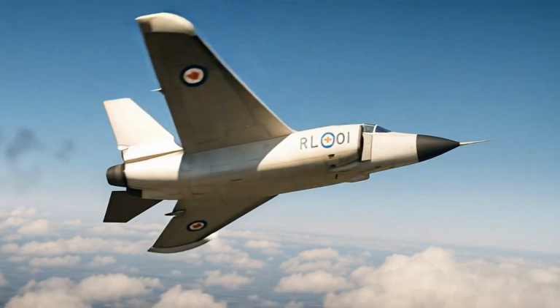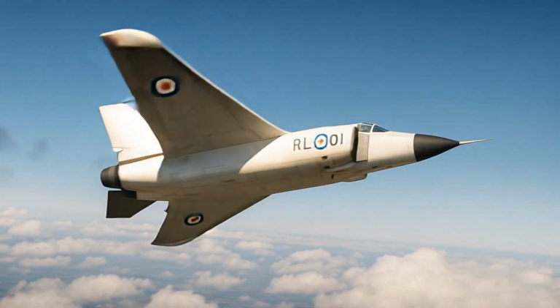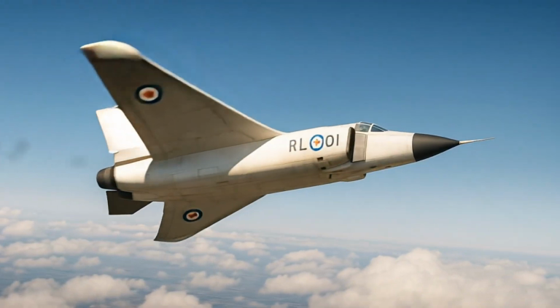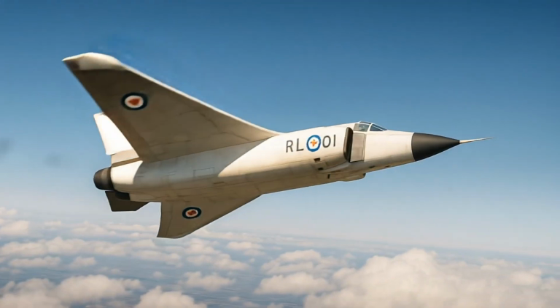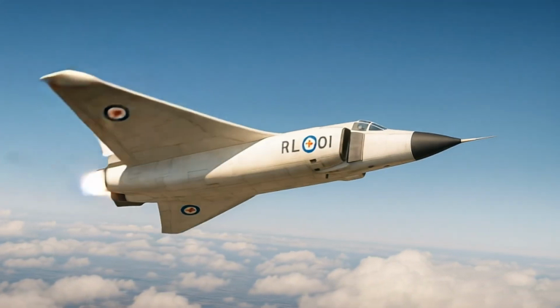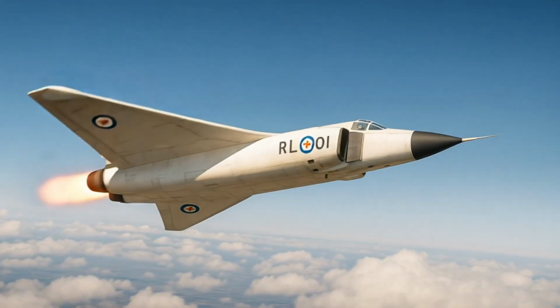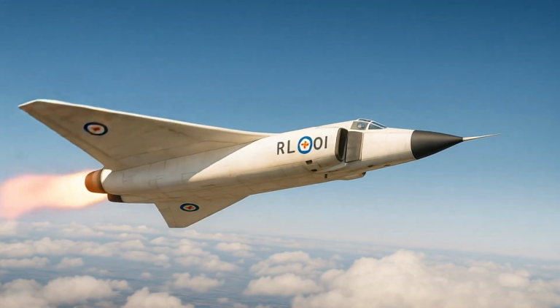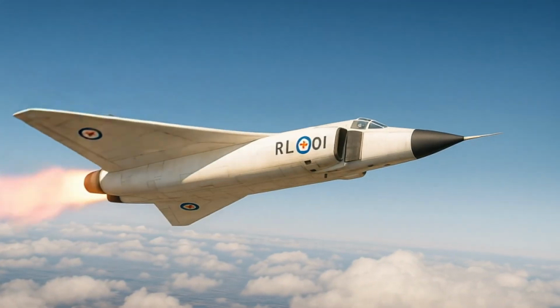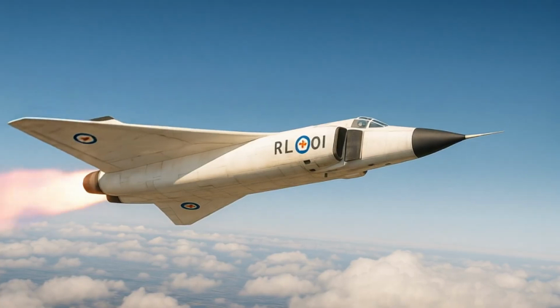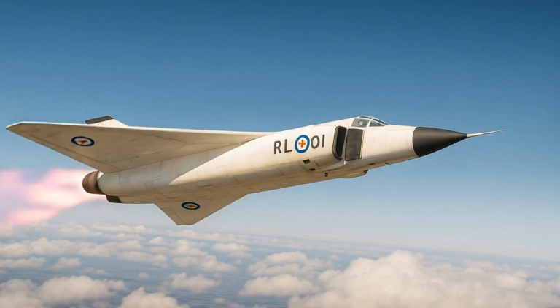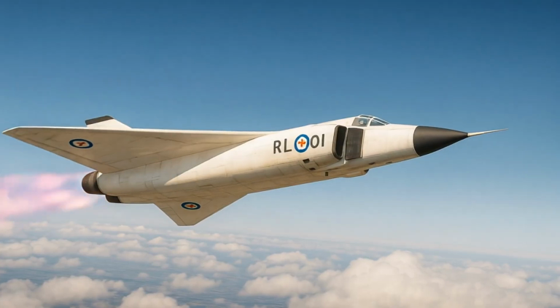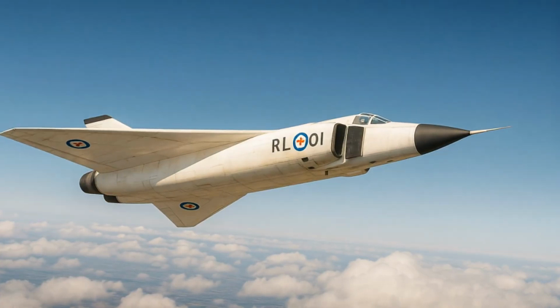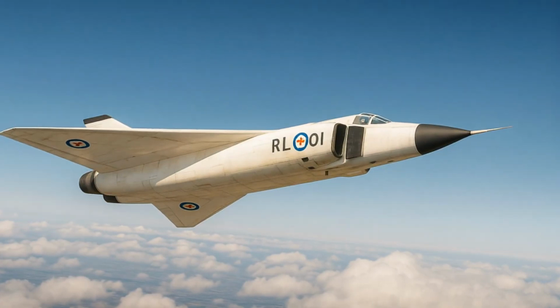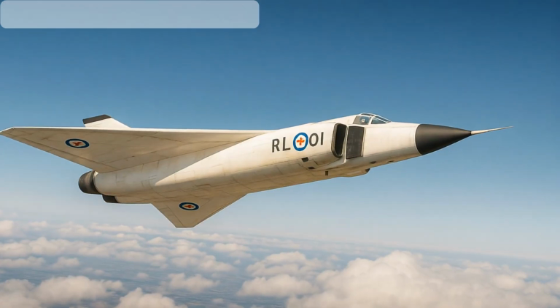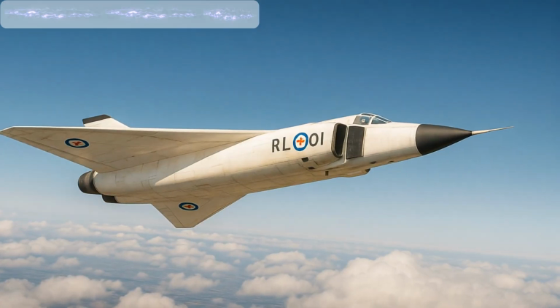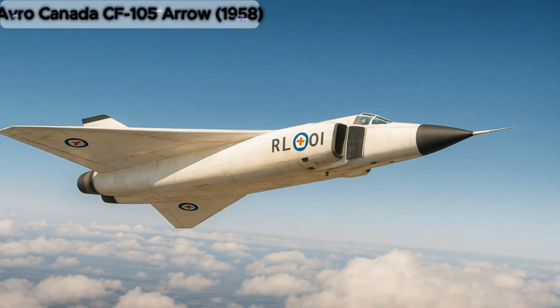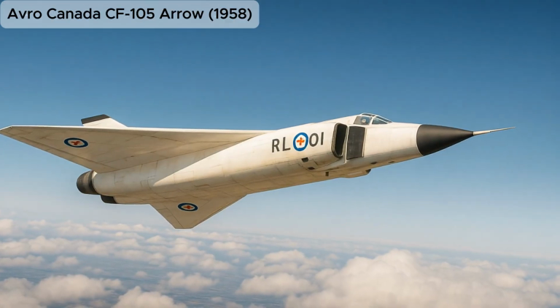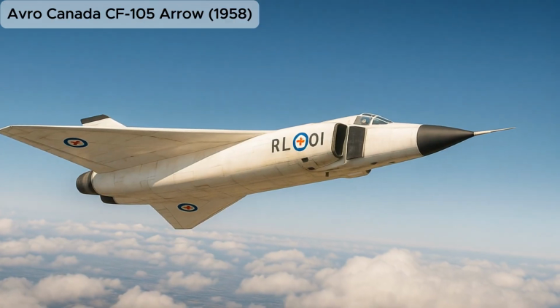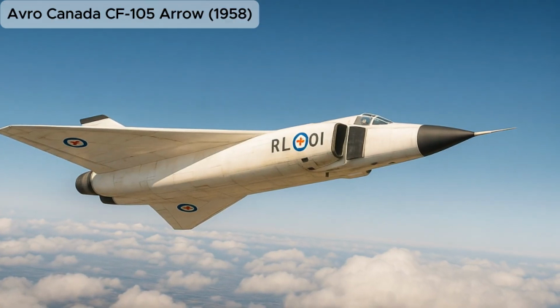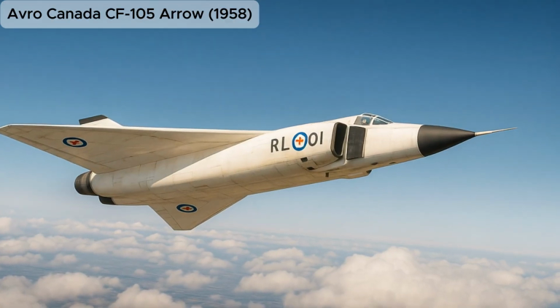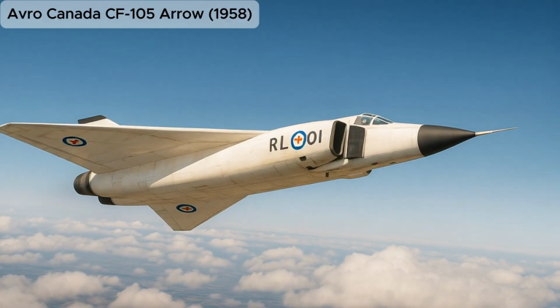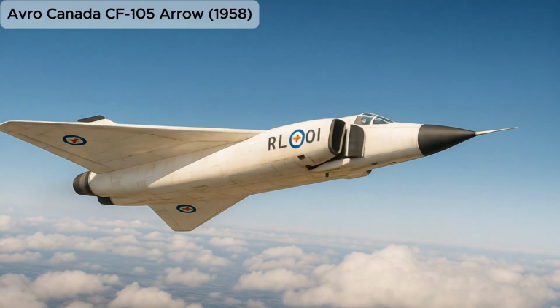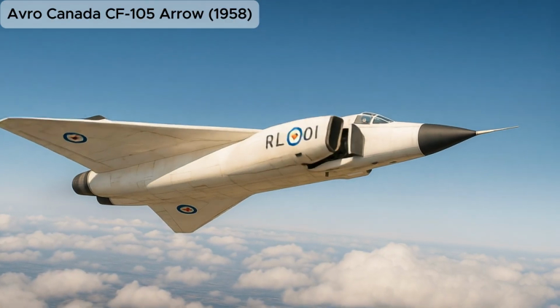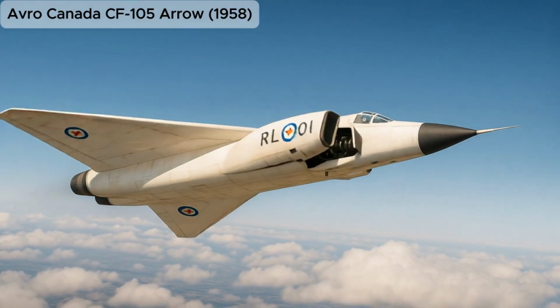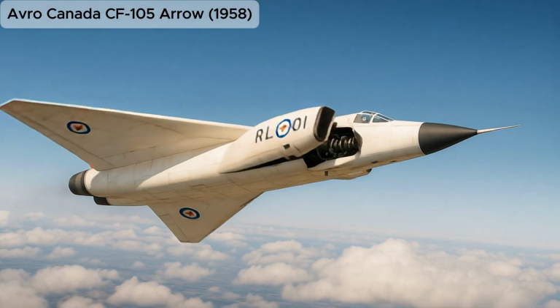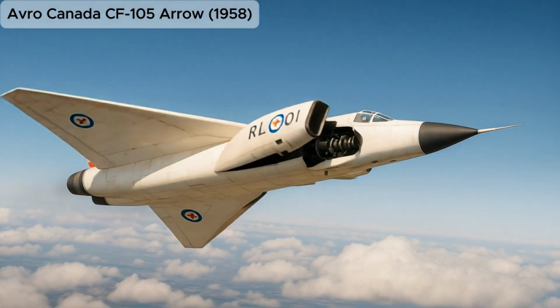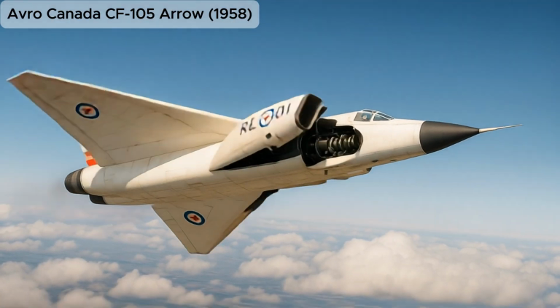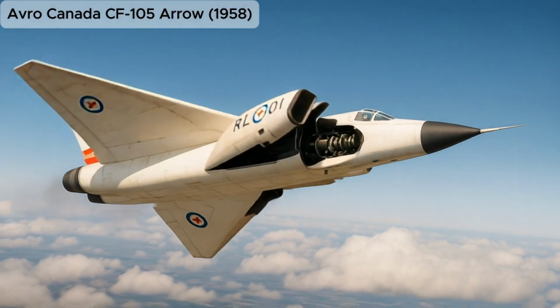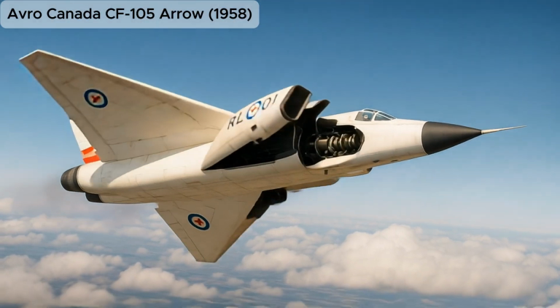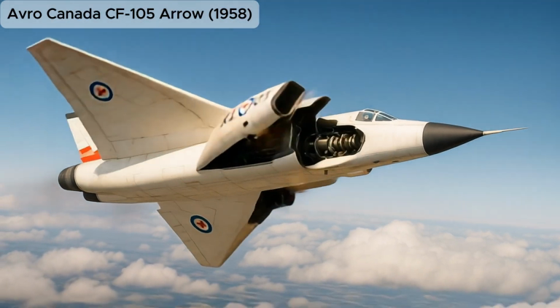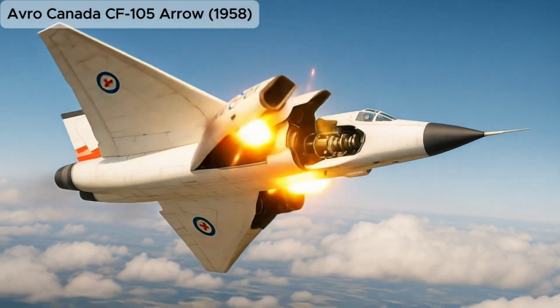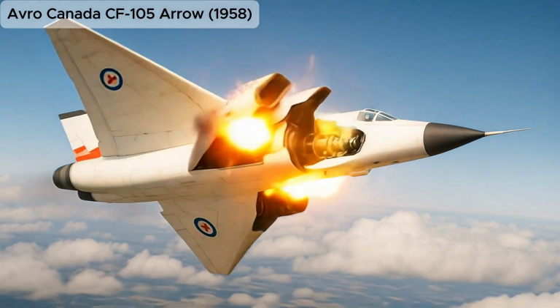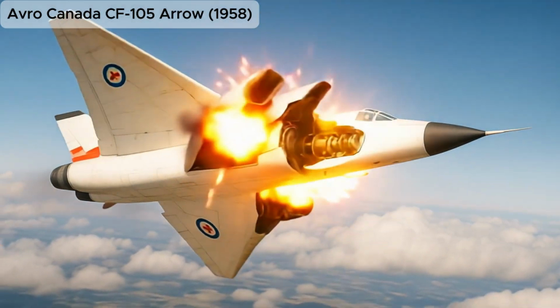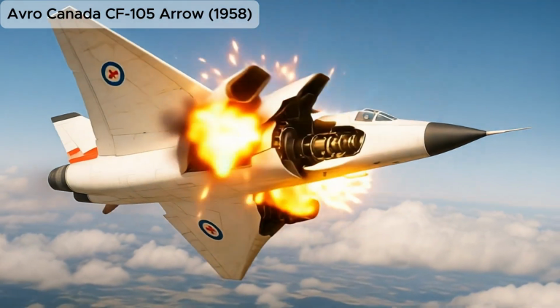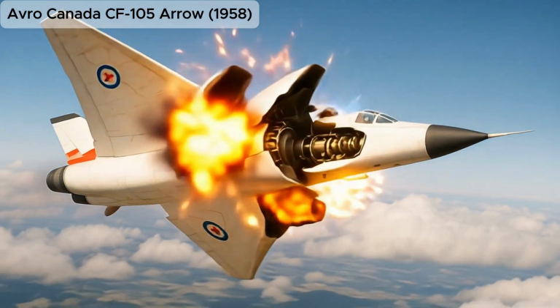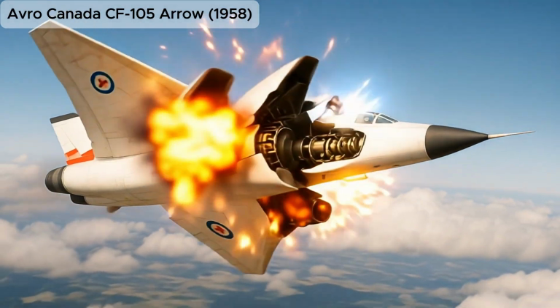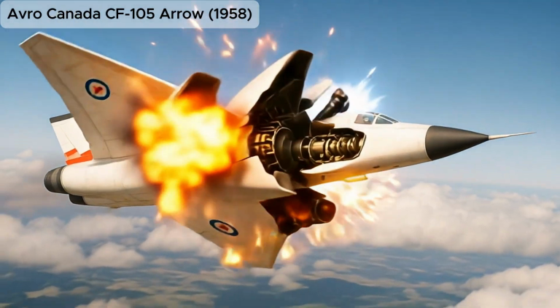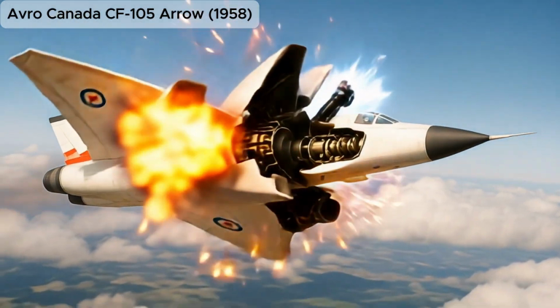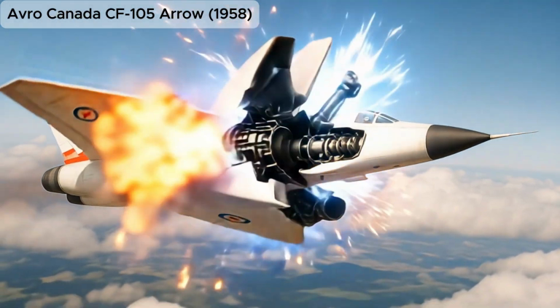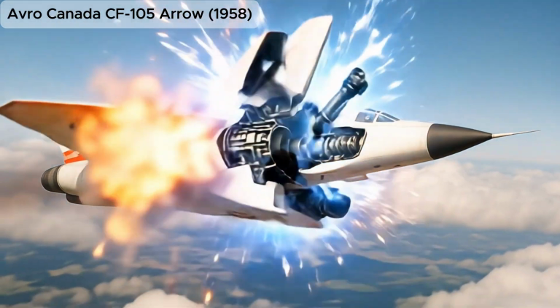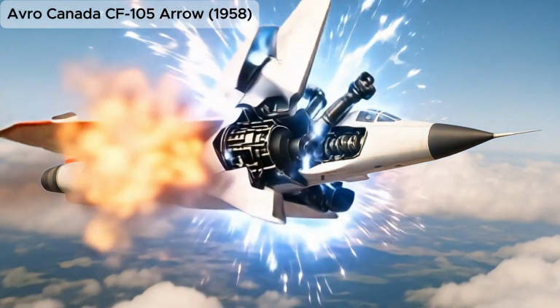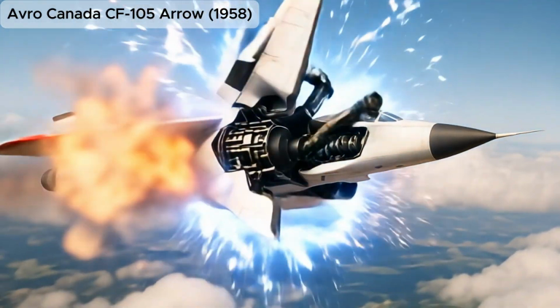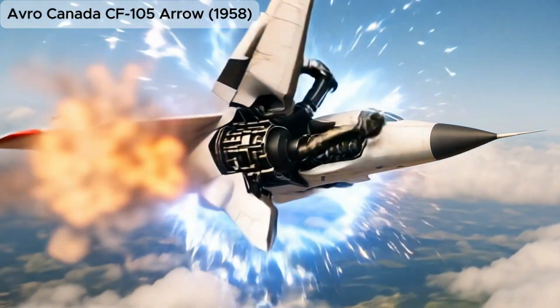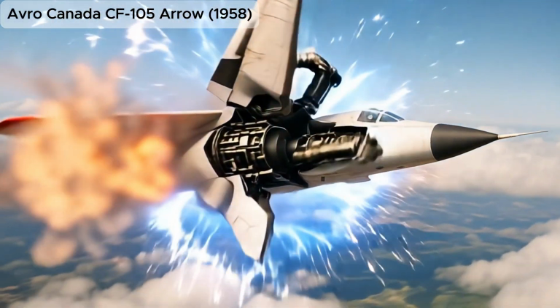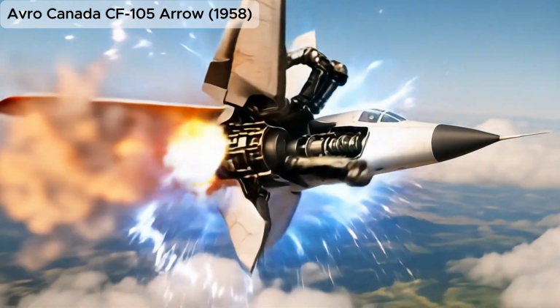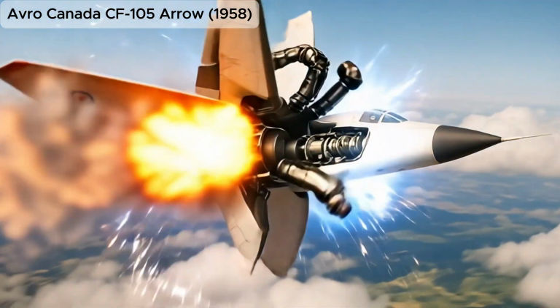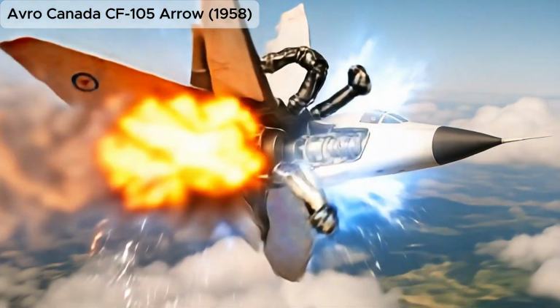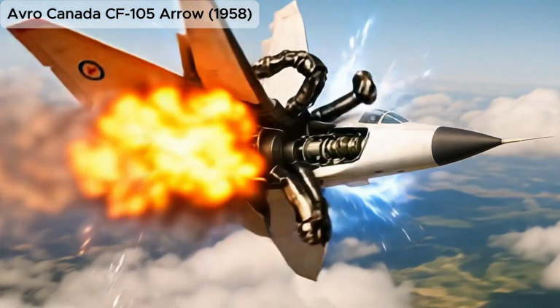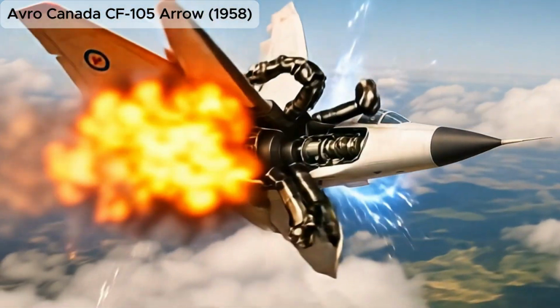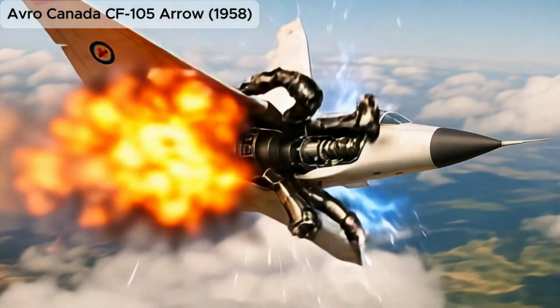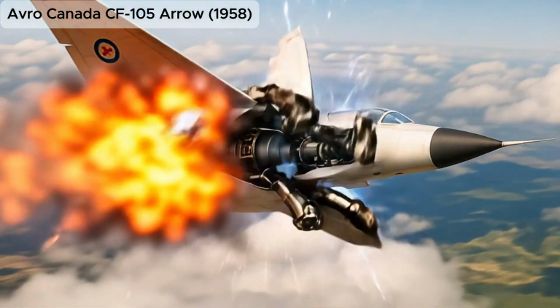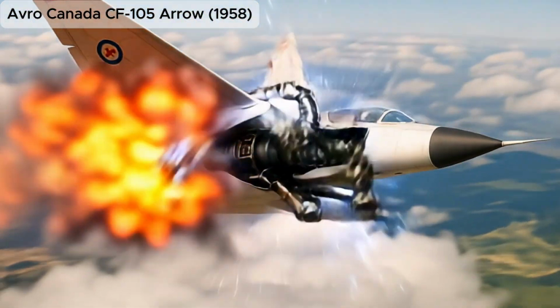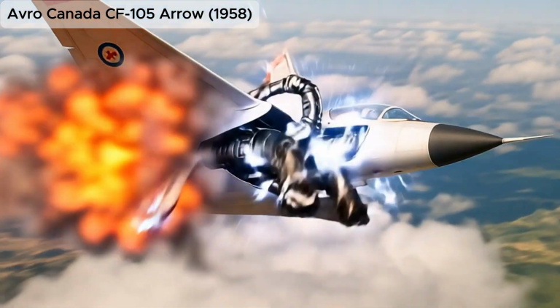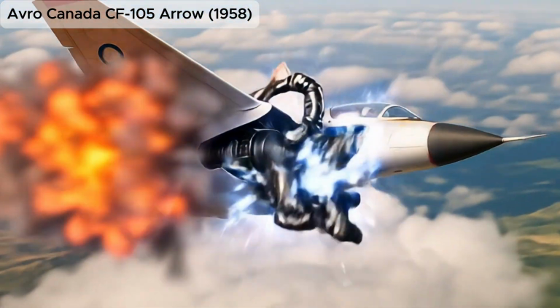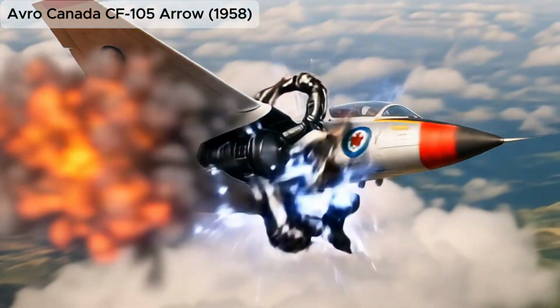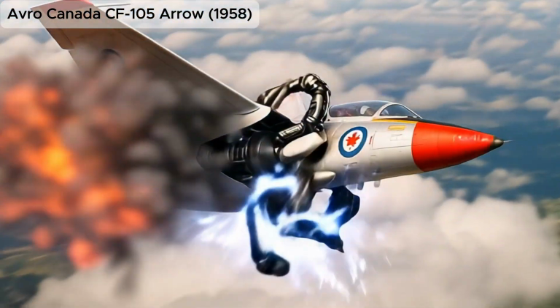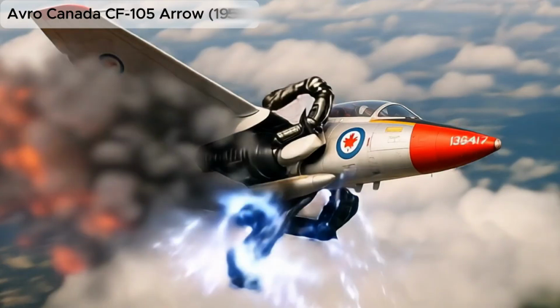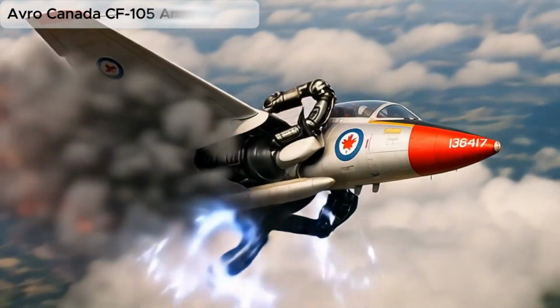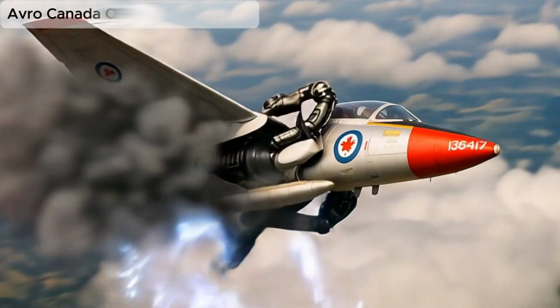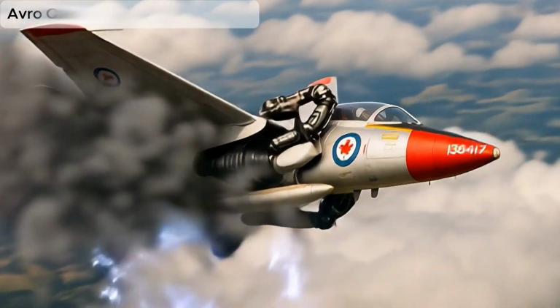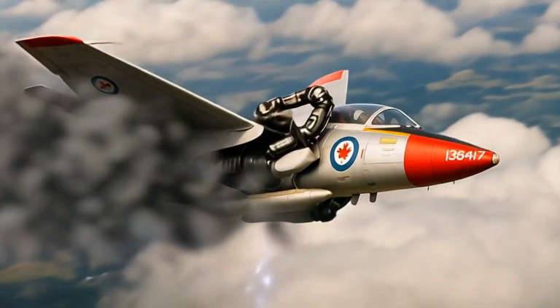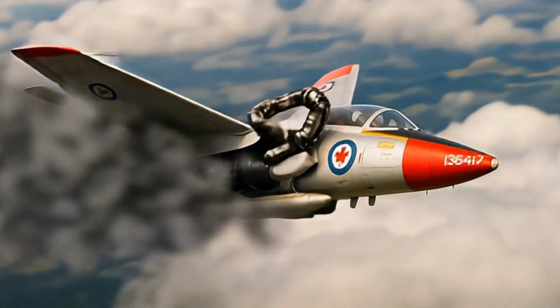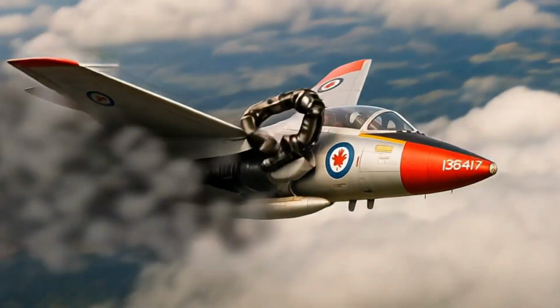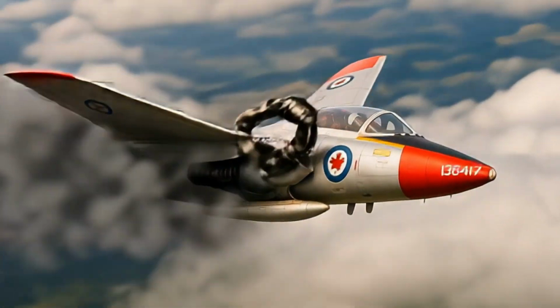Avro Canada CF-105 Arrow, a highly advanced delta-wing interceptor, now a symbol of lost potential.